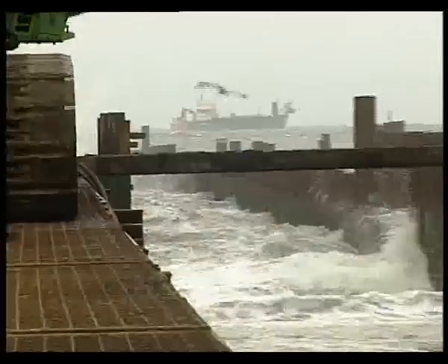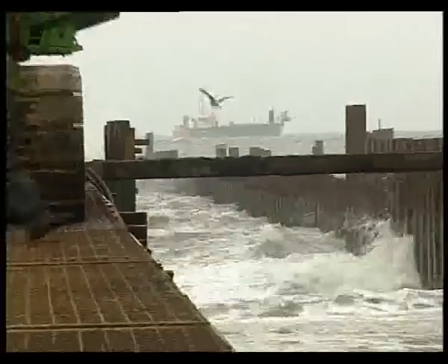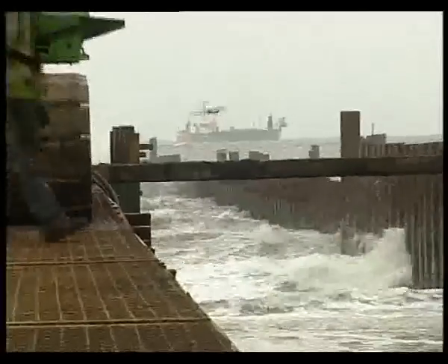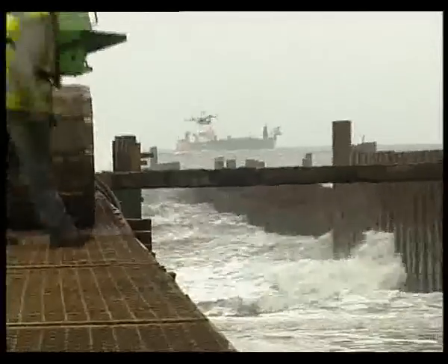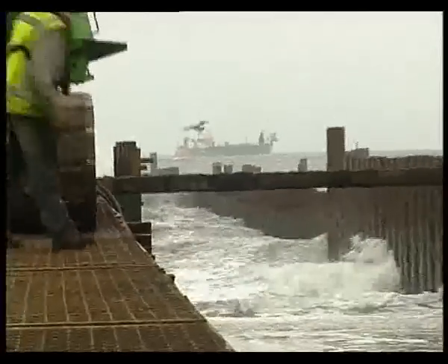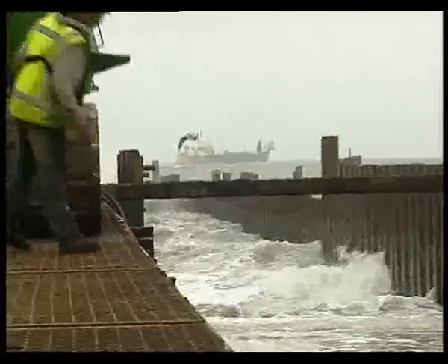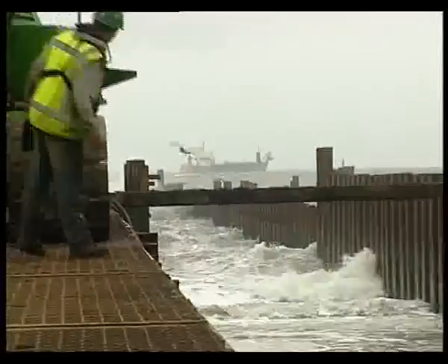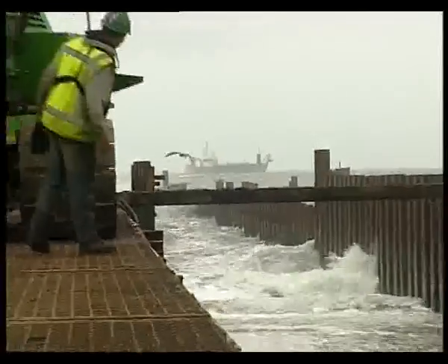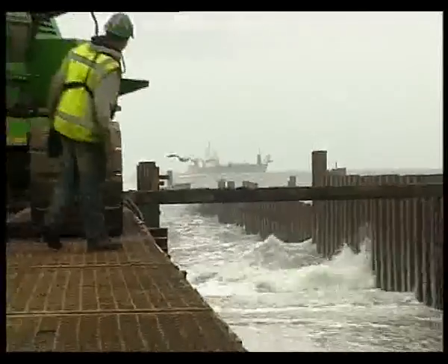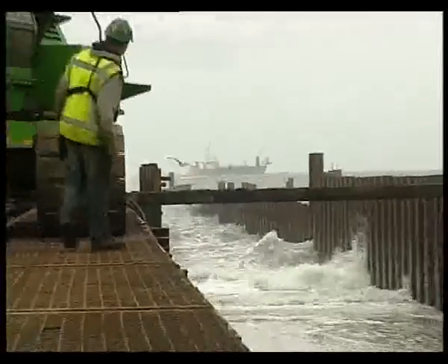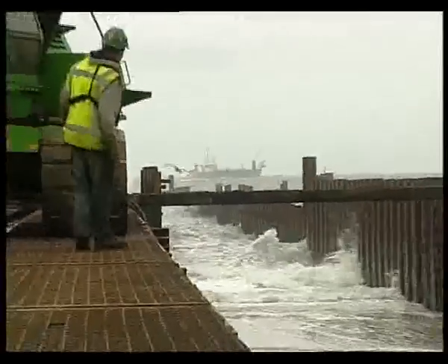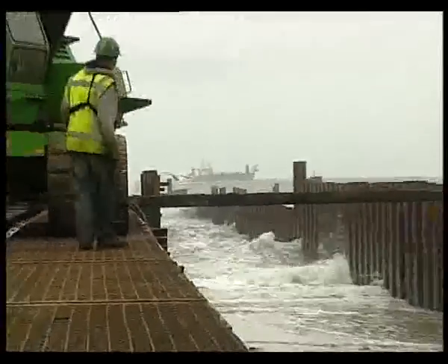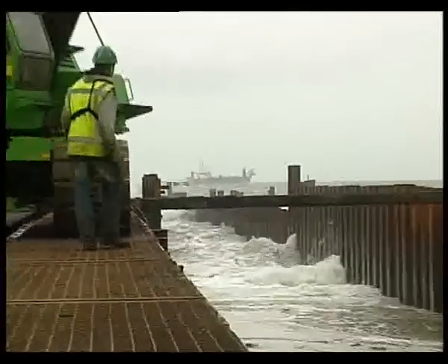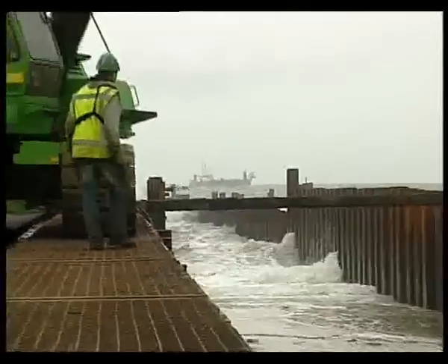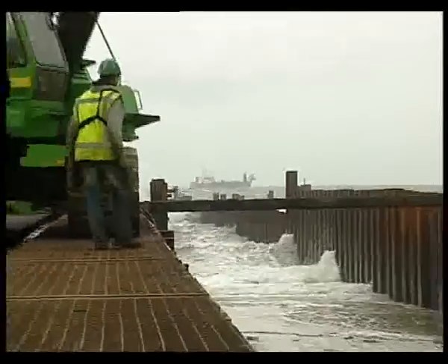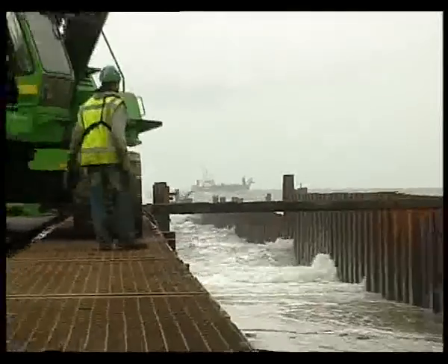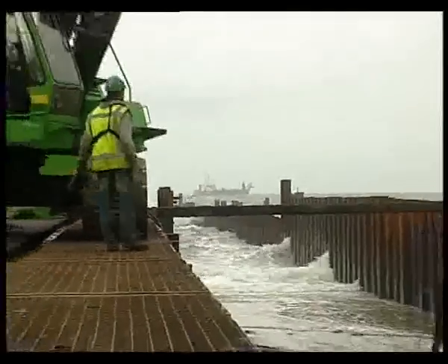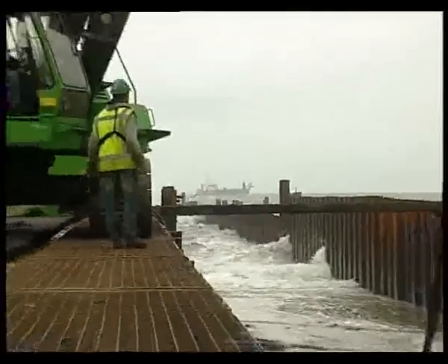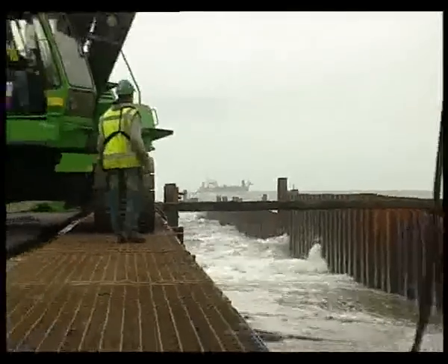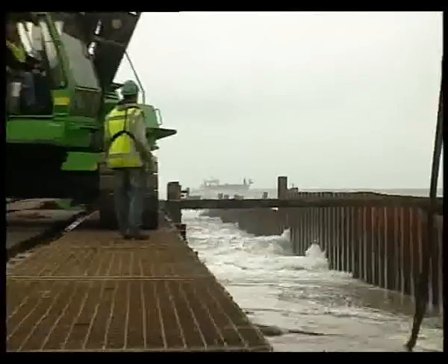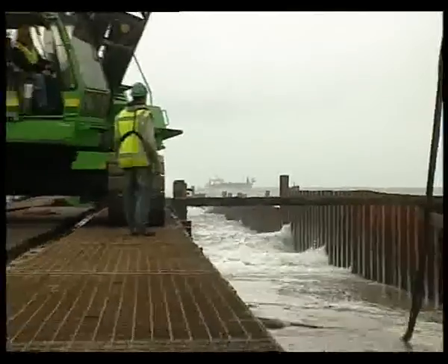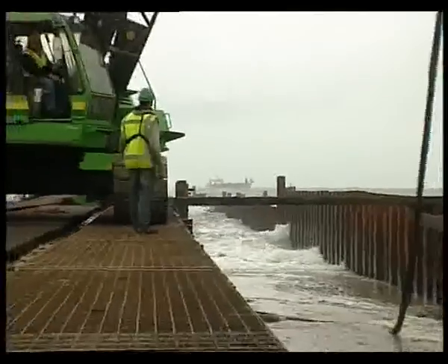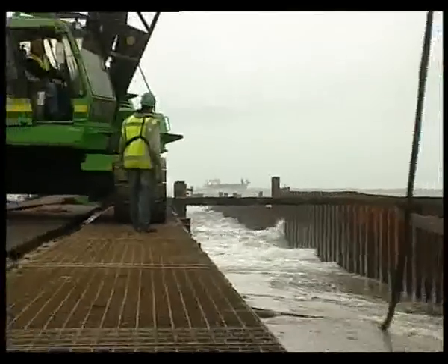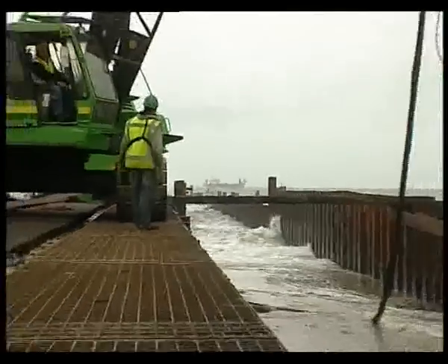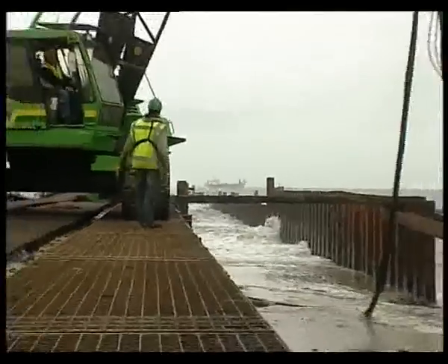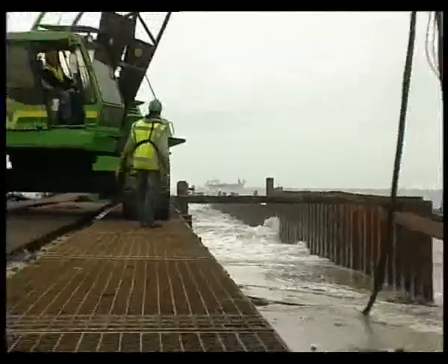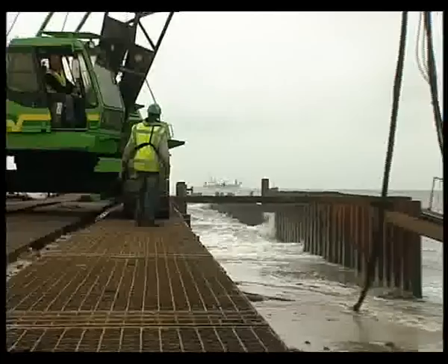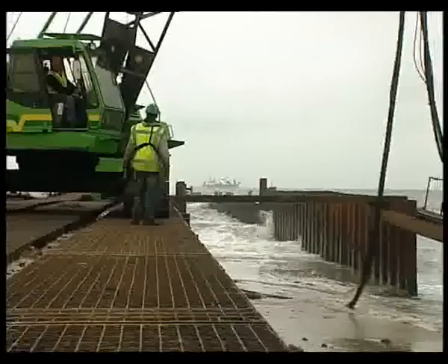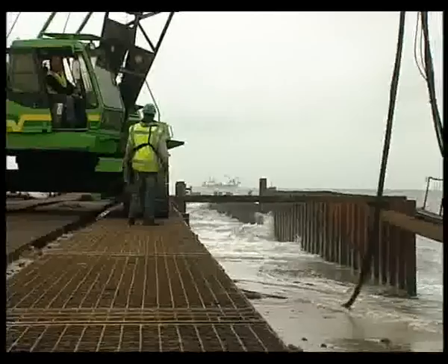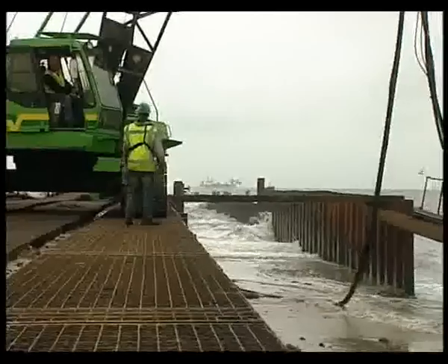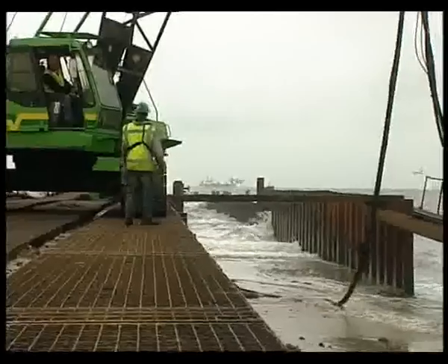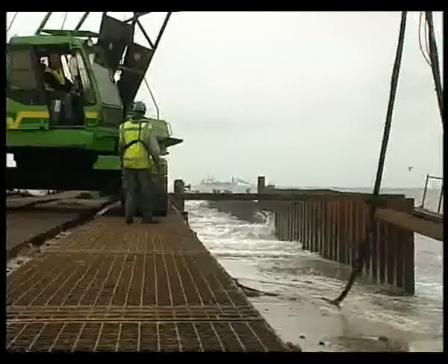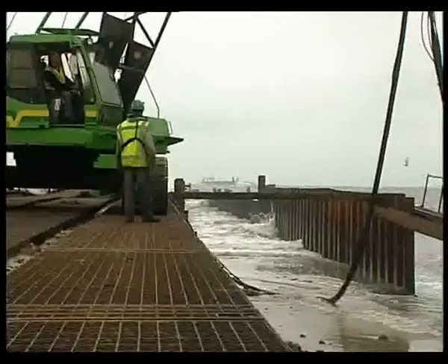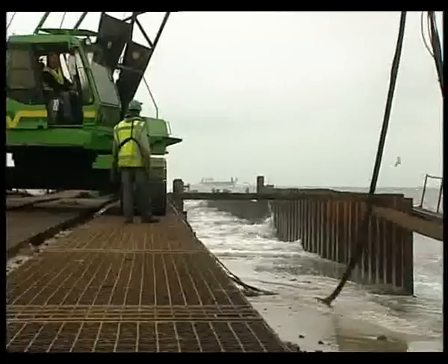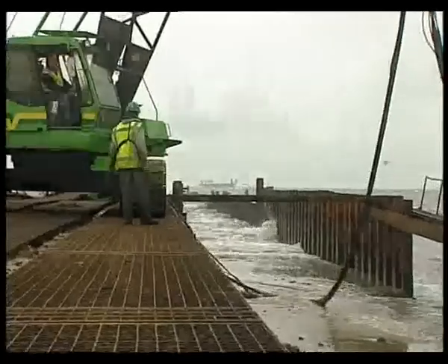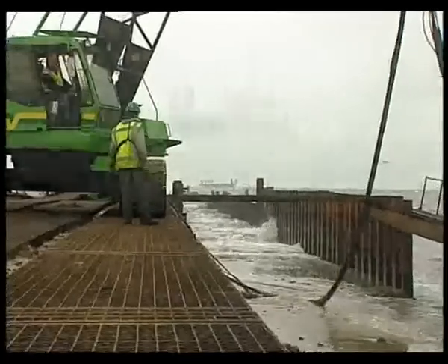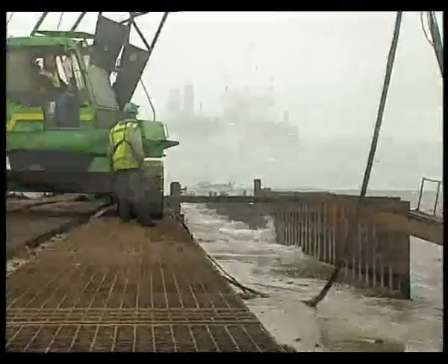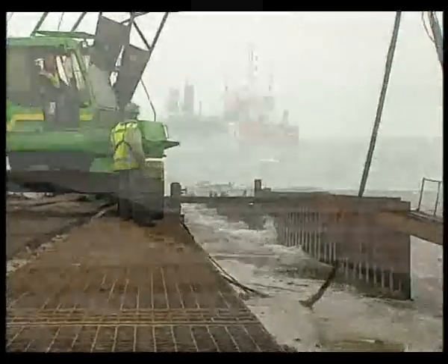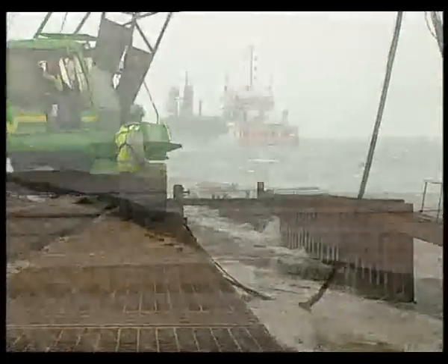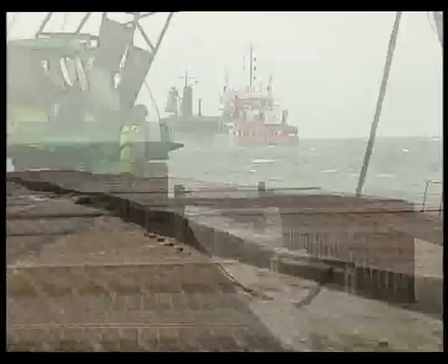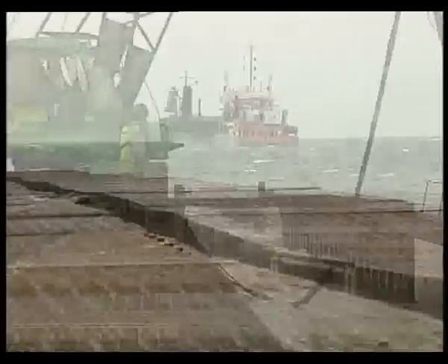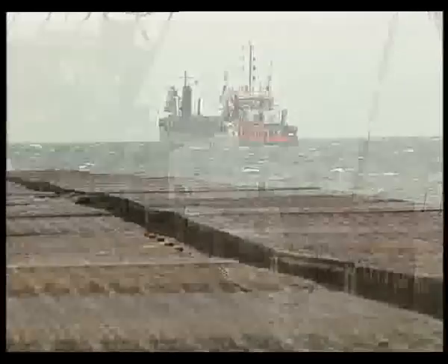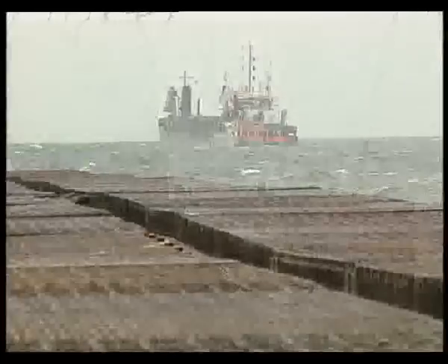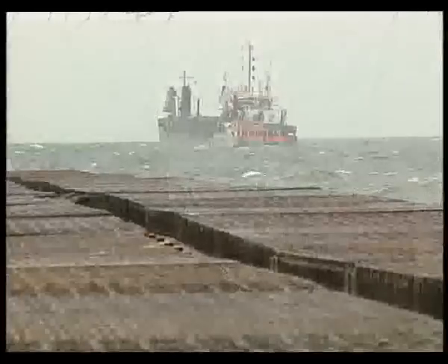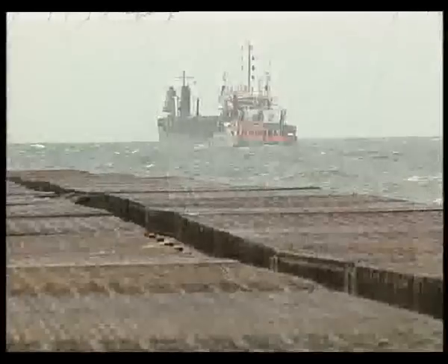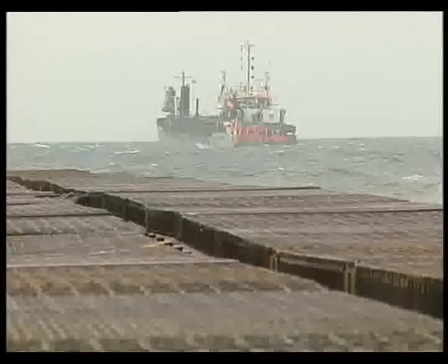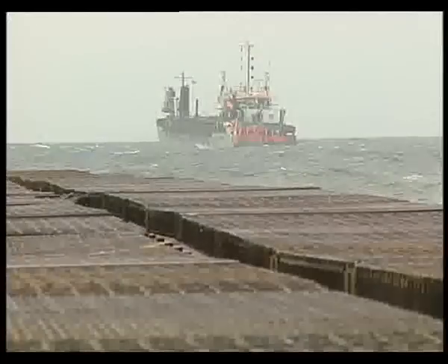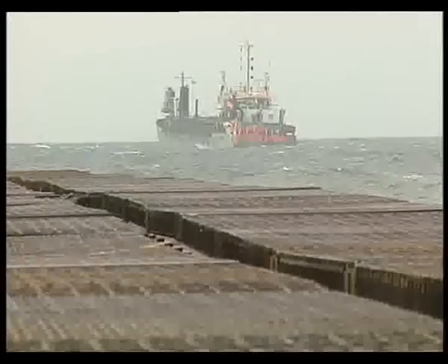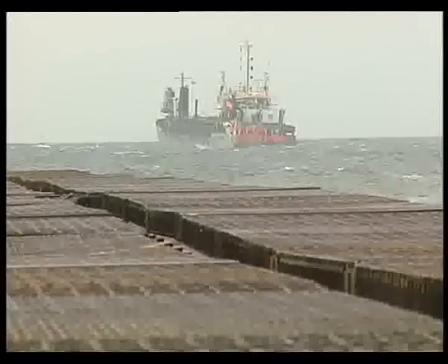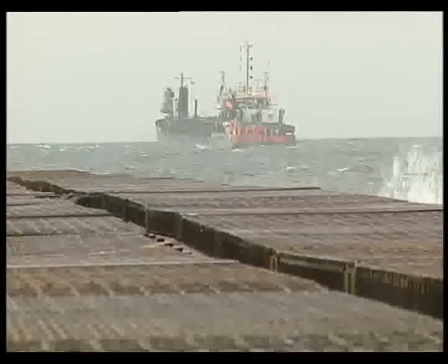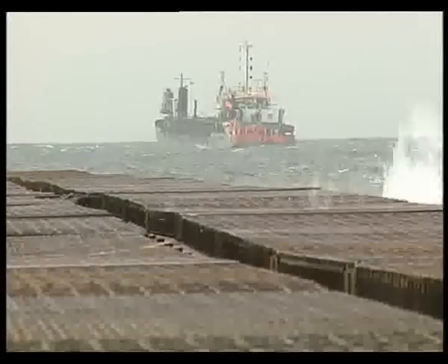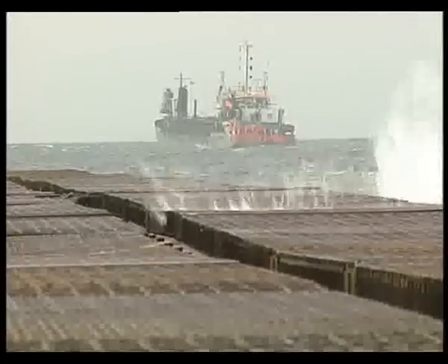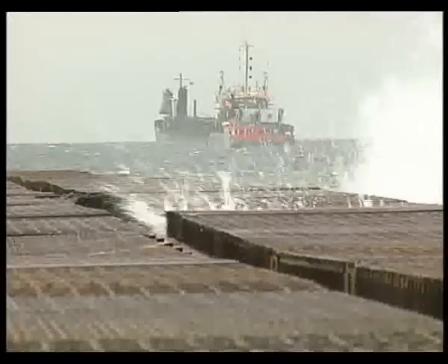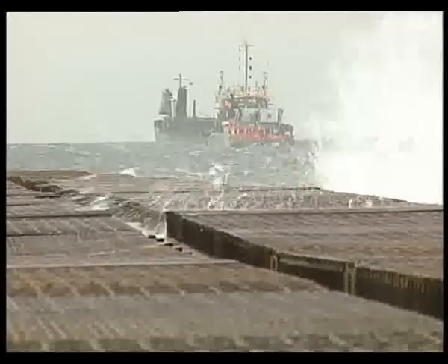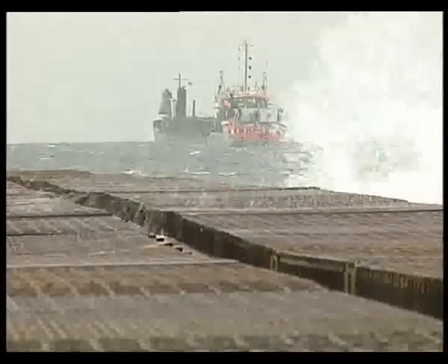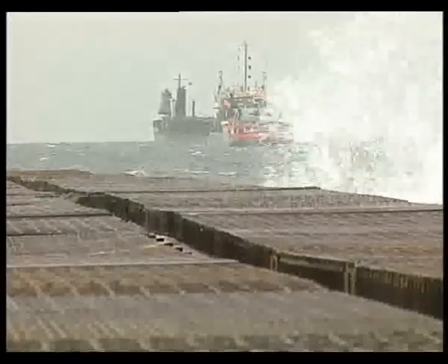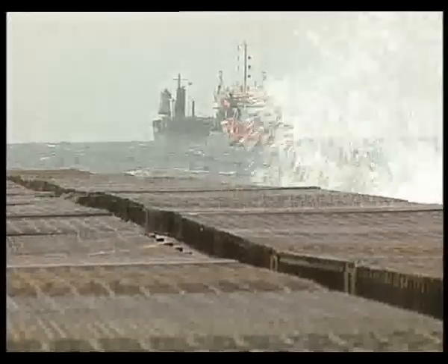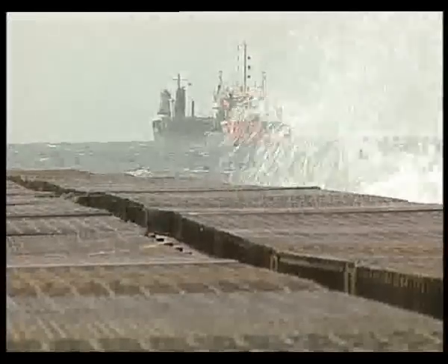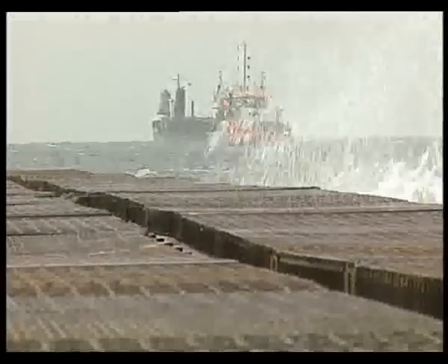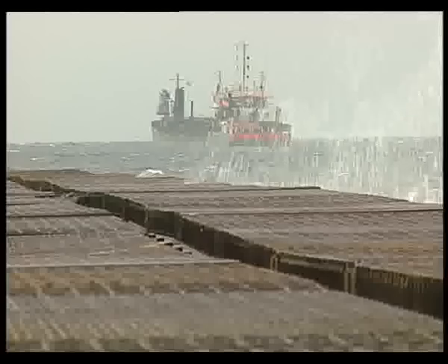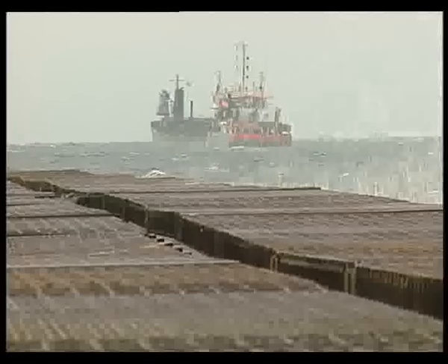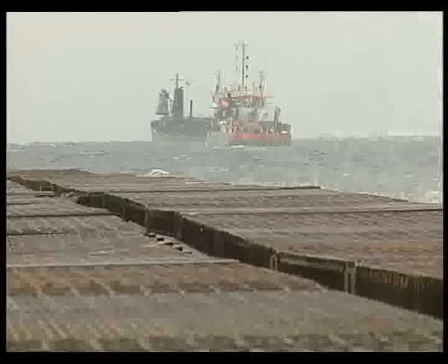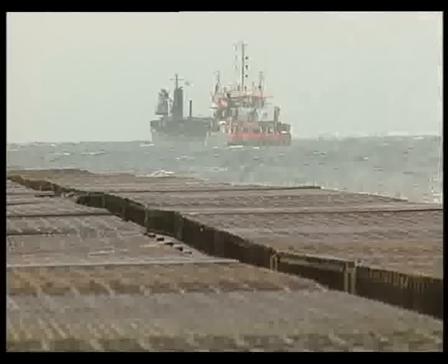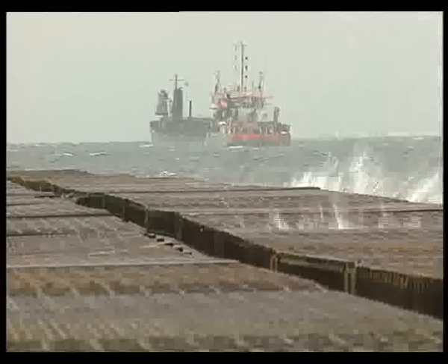Boscalis's trailing suction hopper dredgers Argonaut and Coronaut were deployed to backfill the offshore trench.